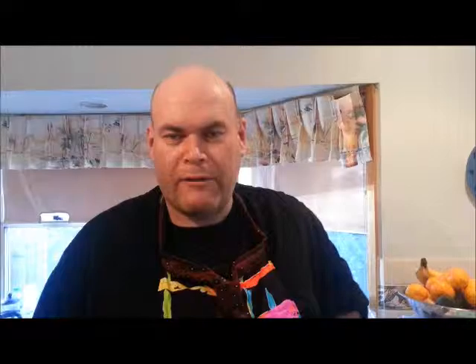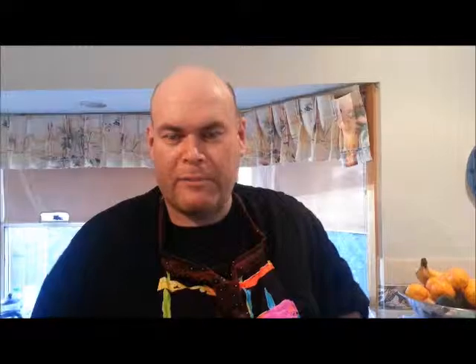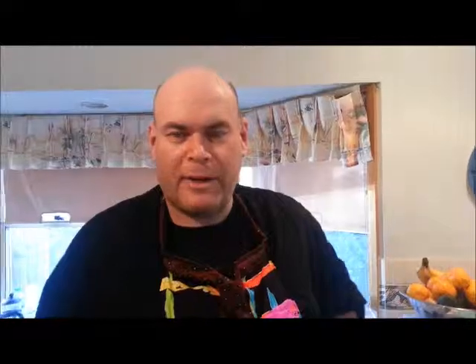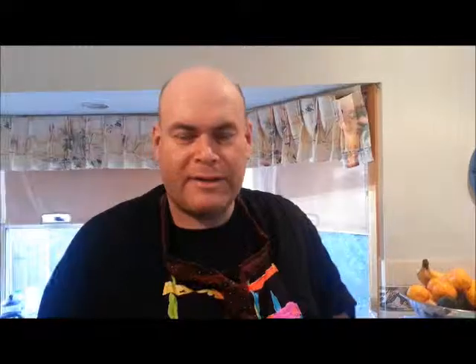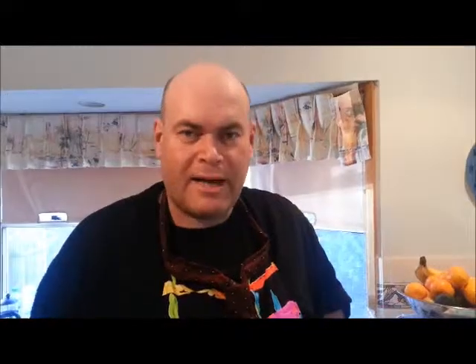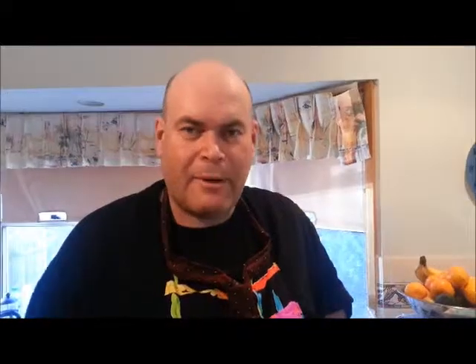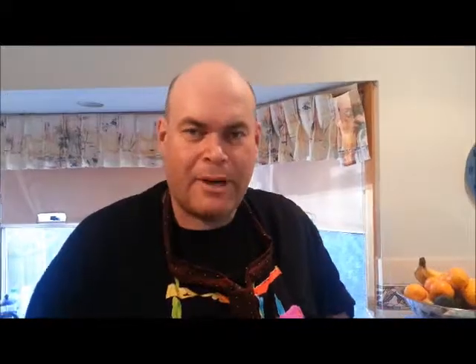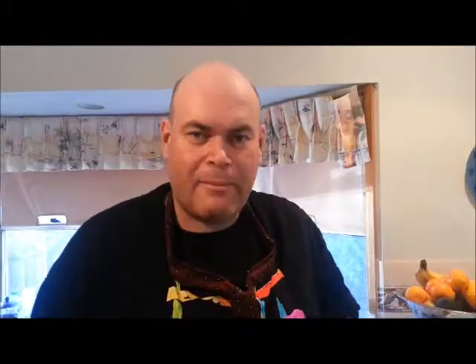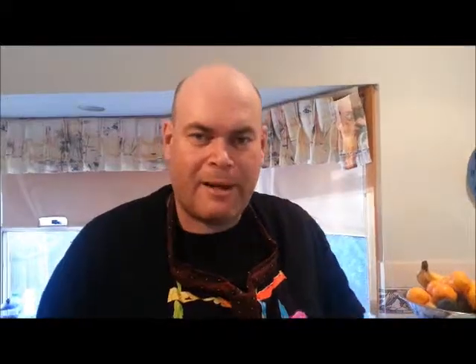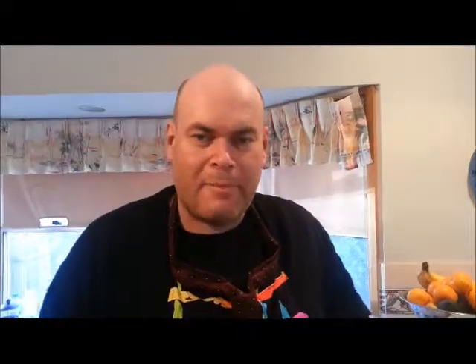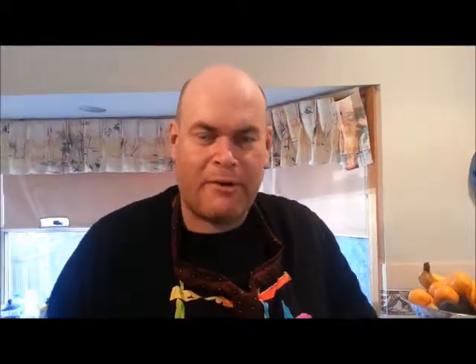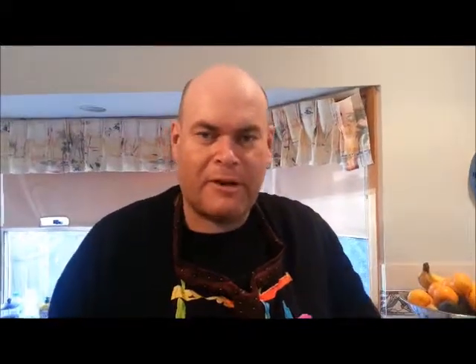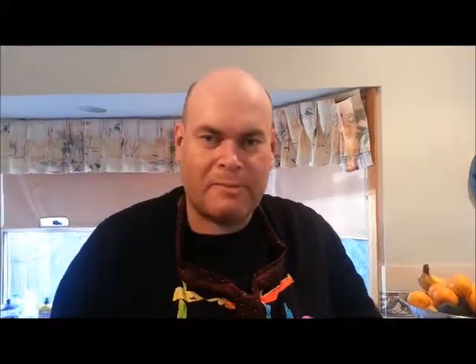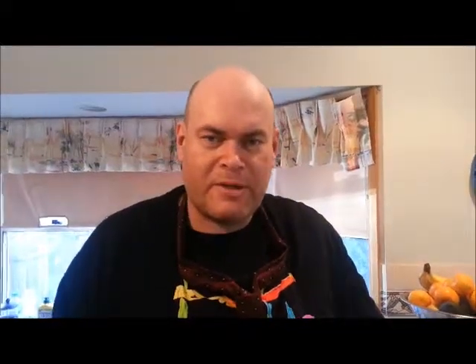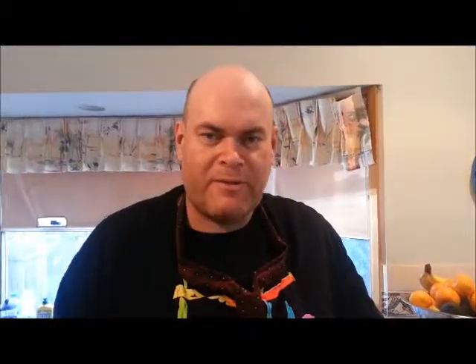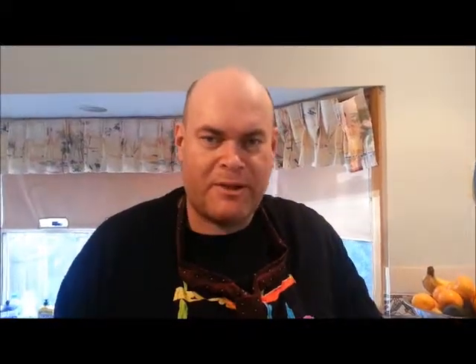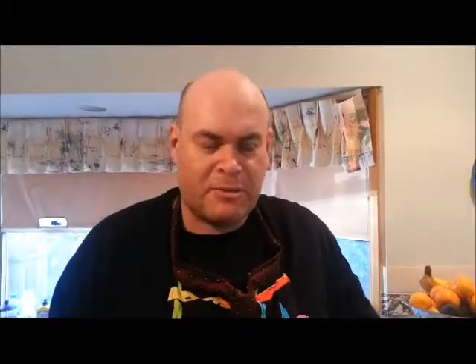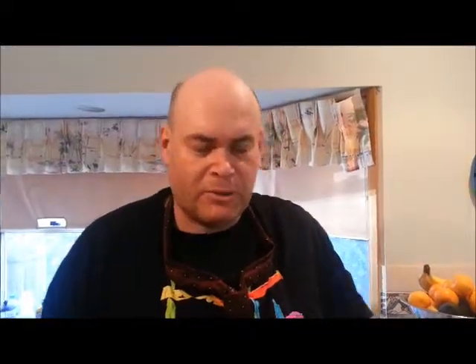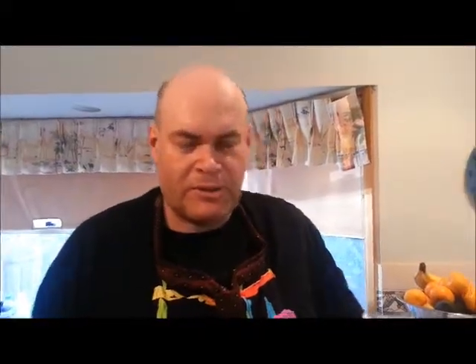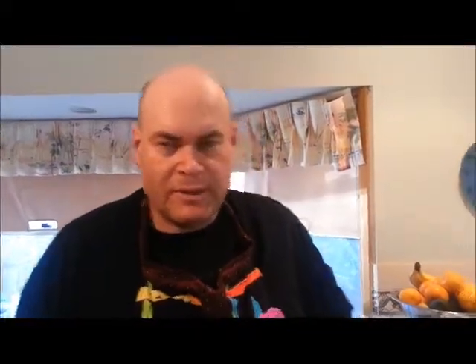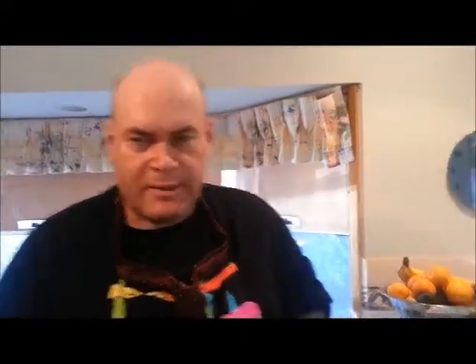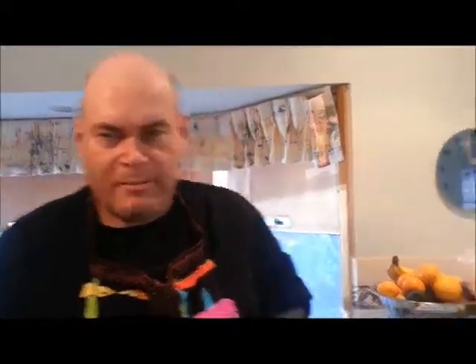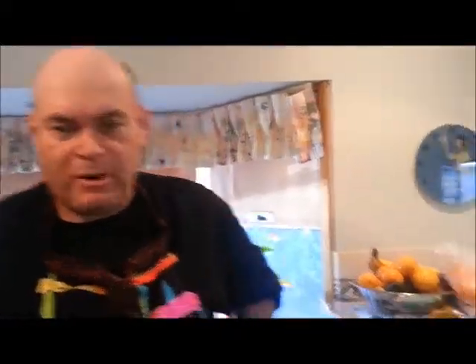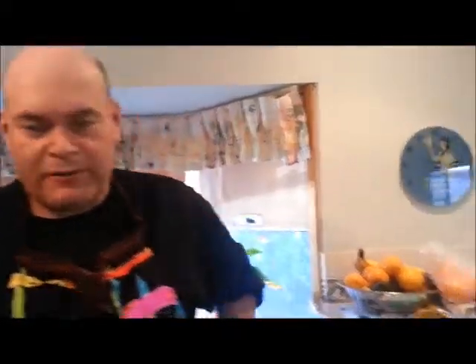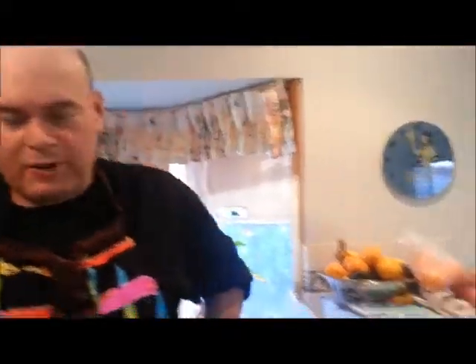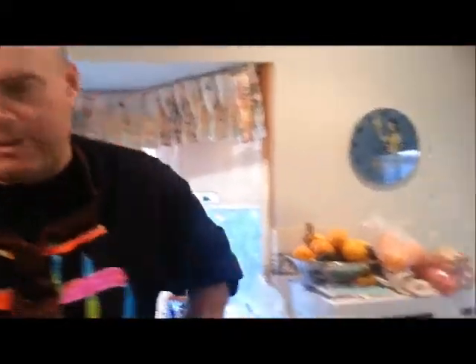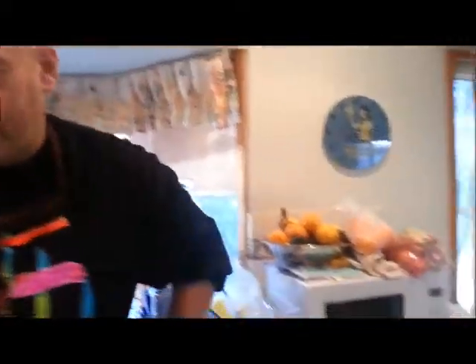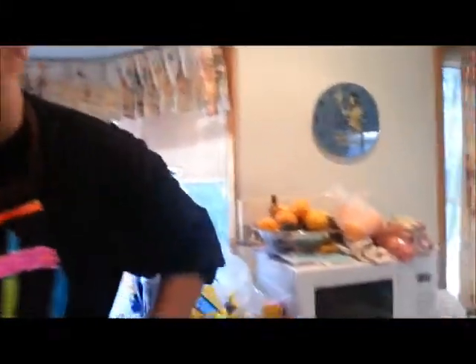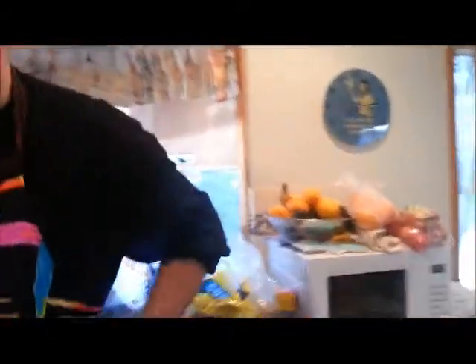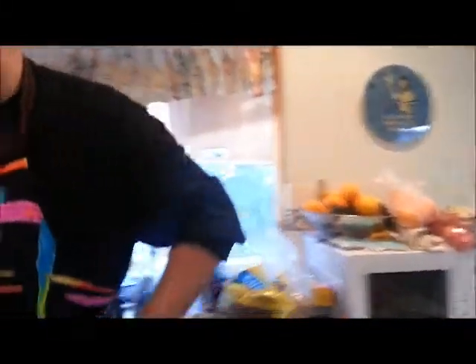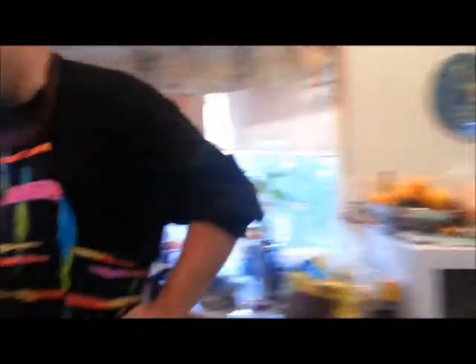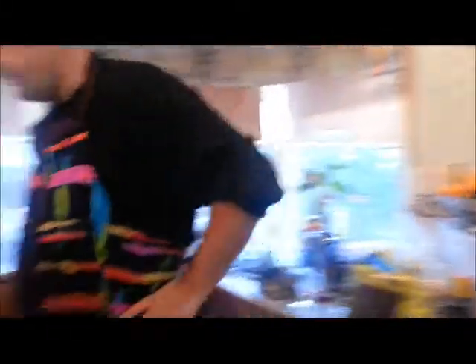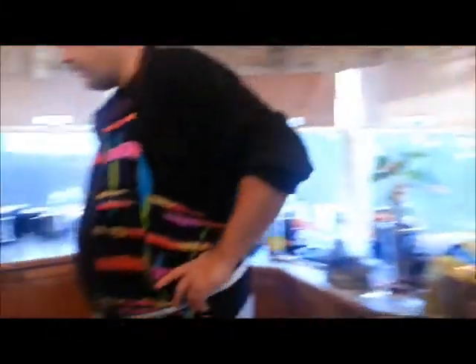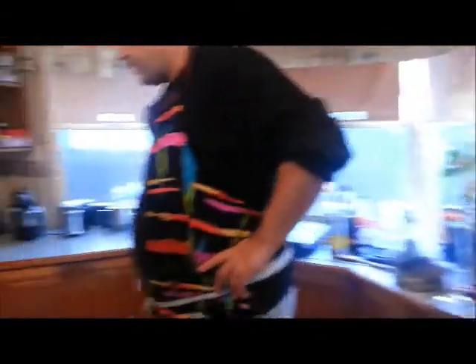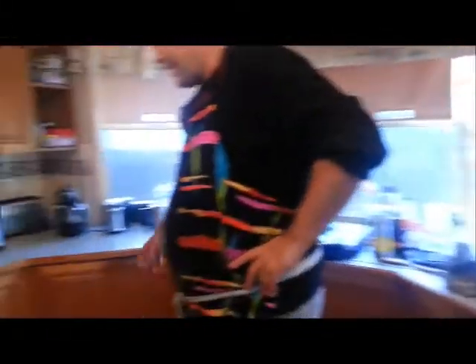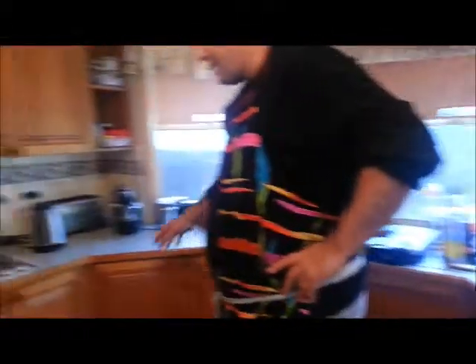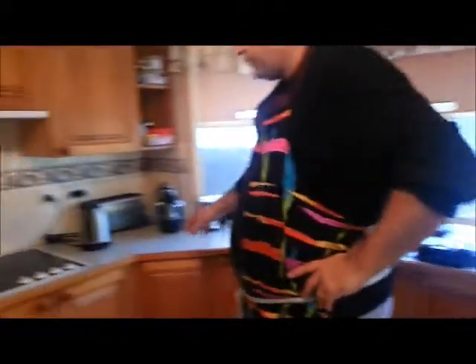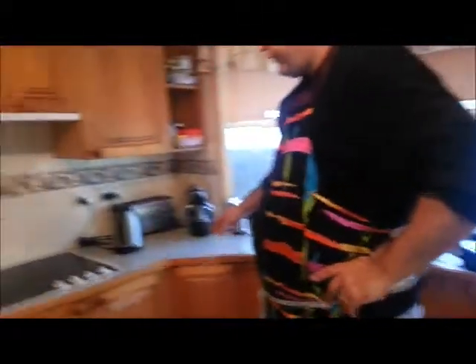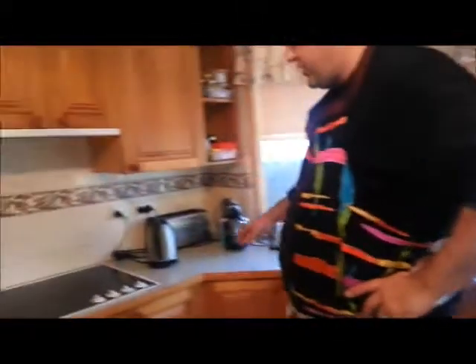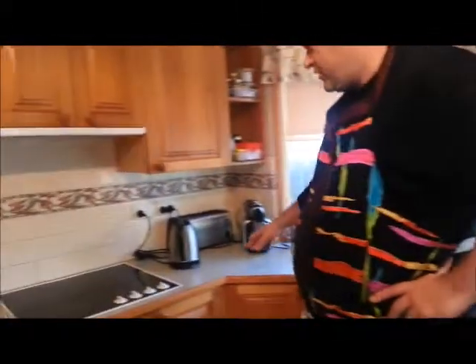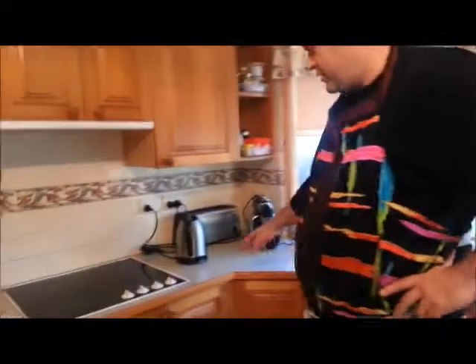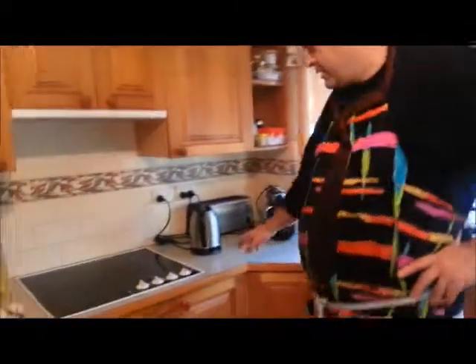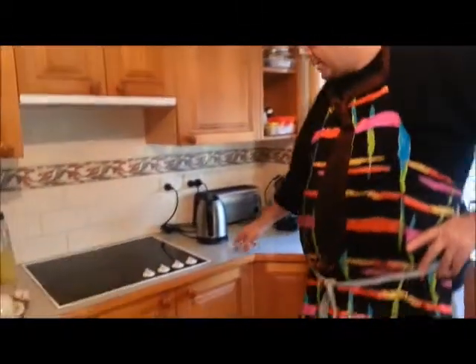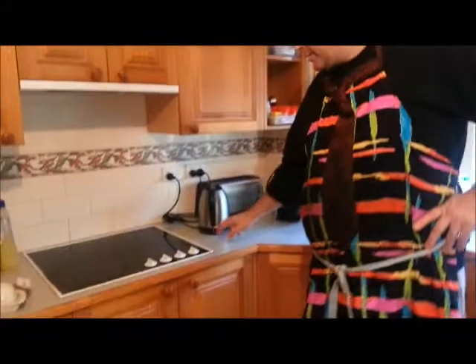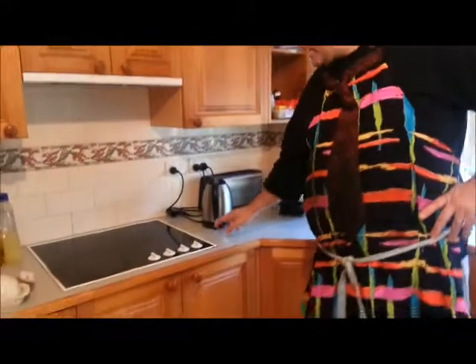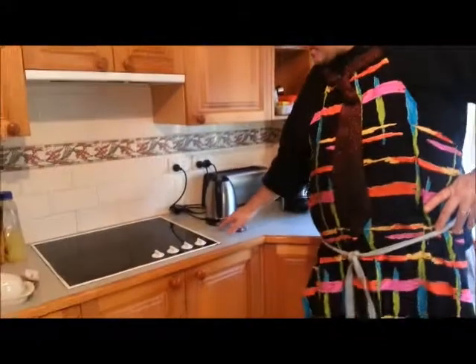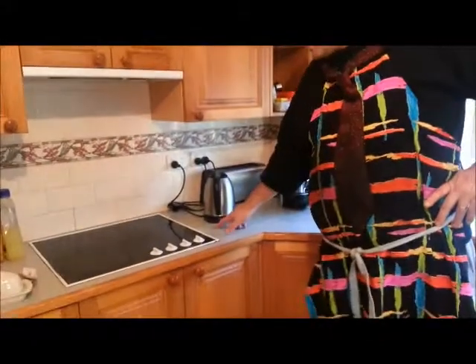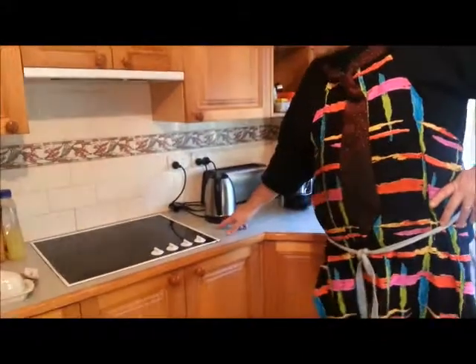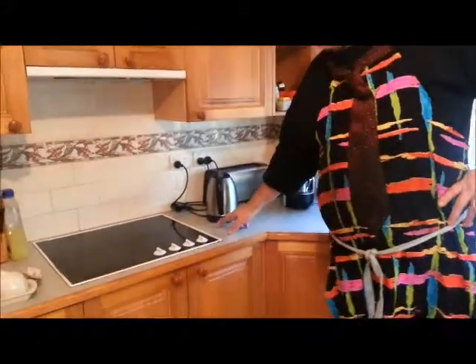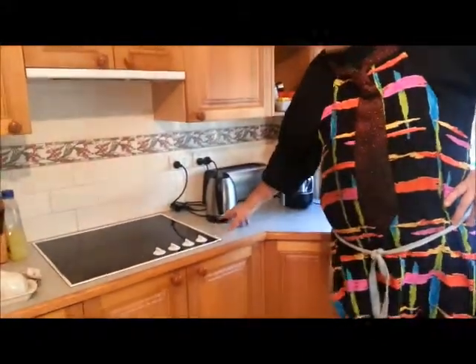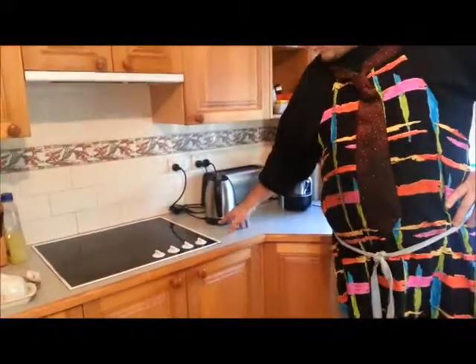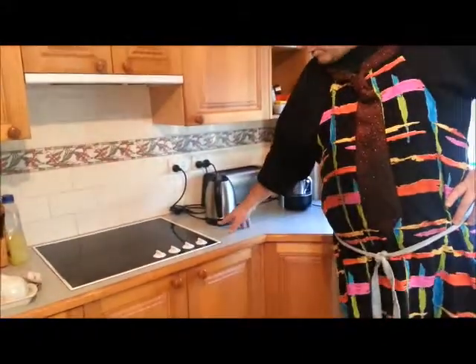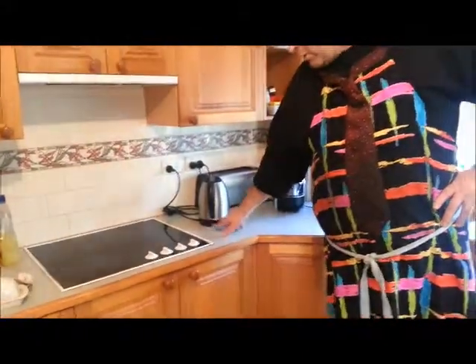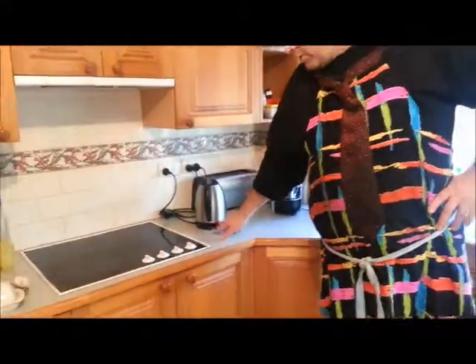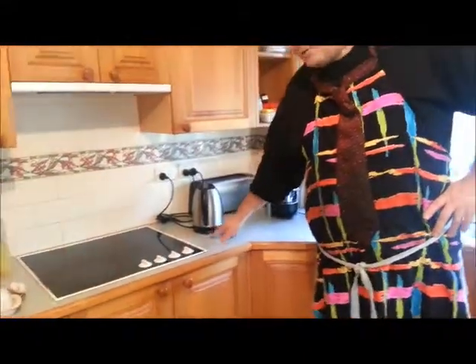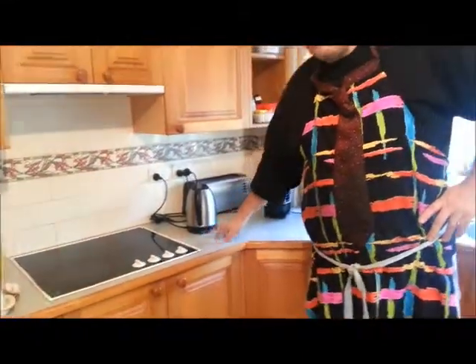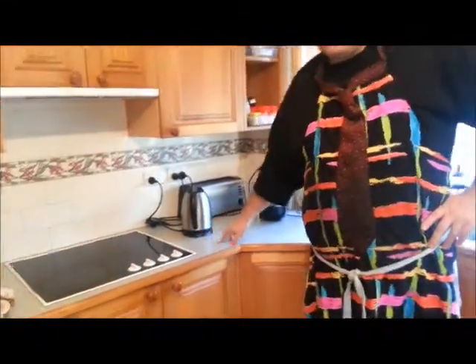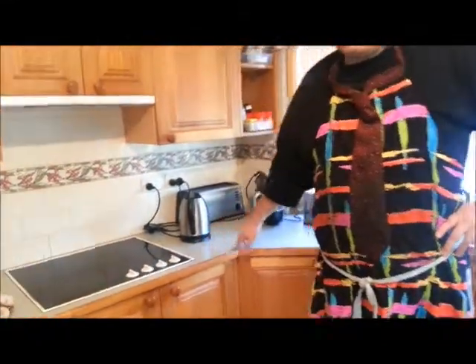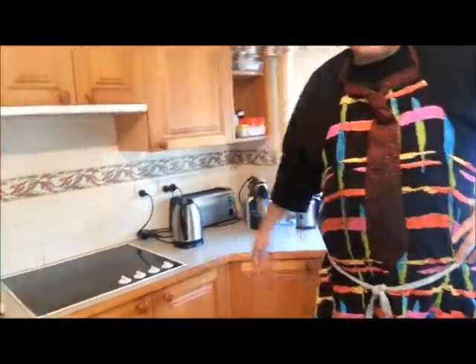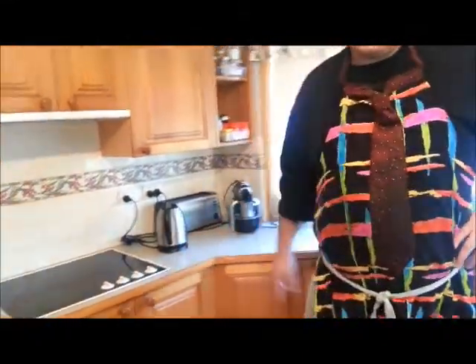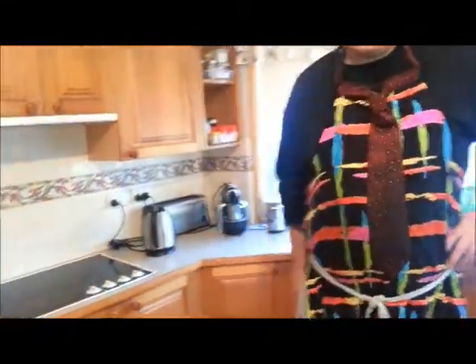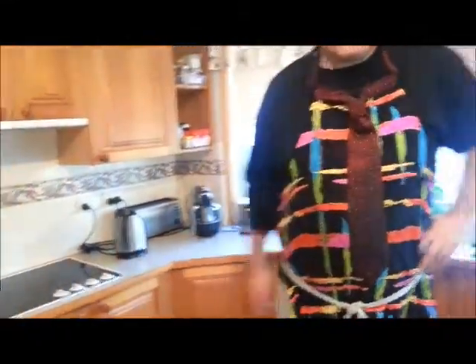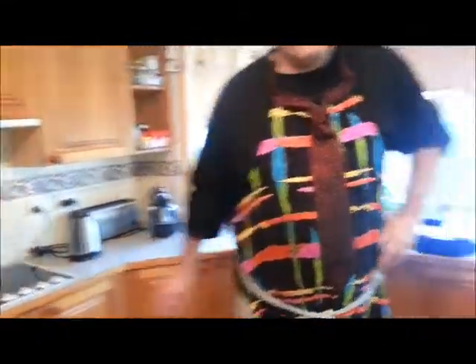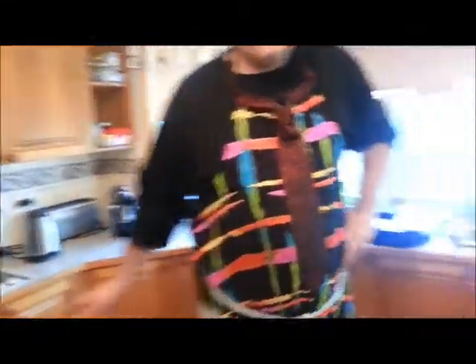Hi everybody, today we're going to make Merrily's mixed vegetables. So Merrily, if you can pan over the kitchen to the kettle first. Kettle on guys, important part of this one.